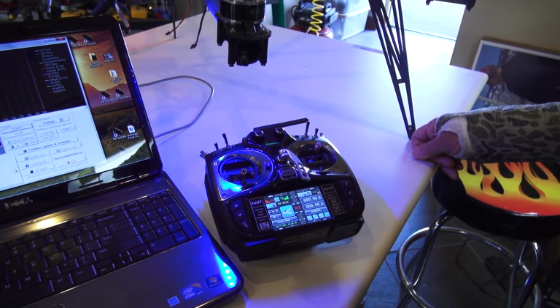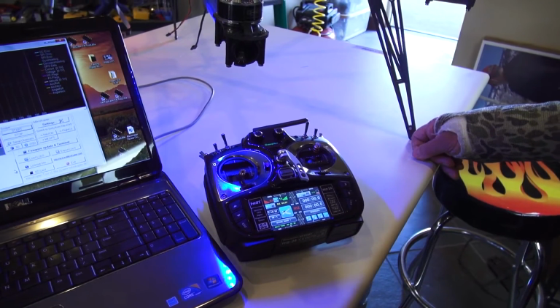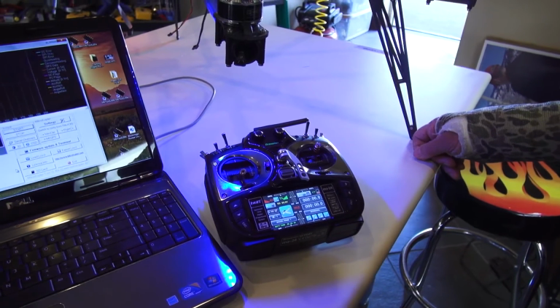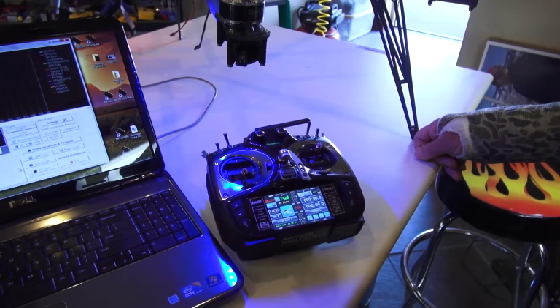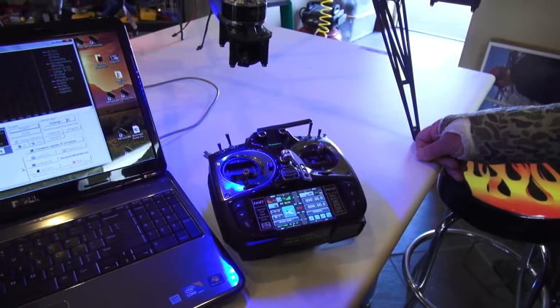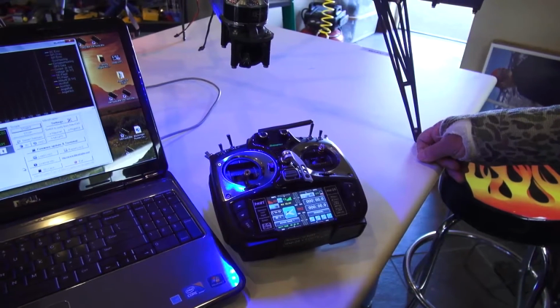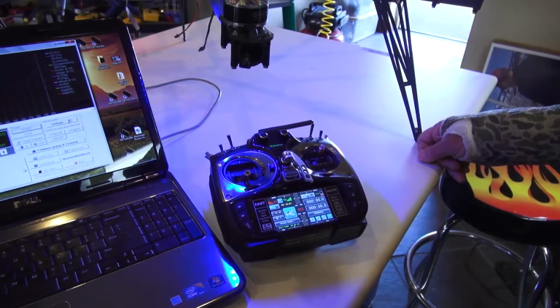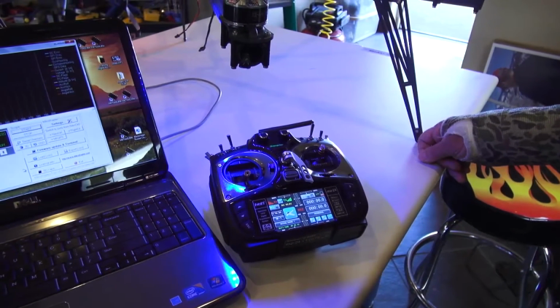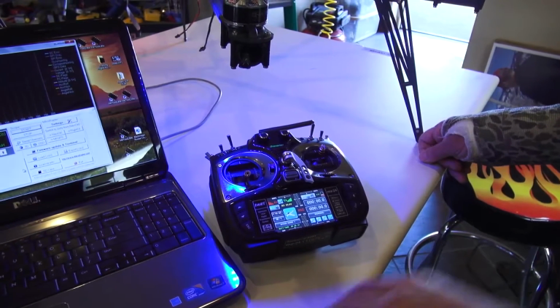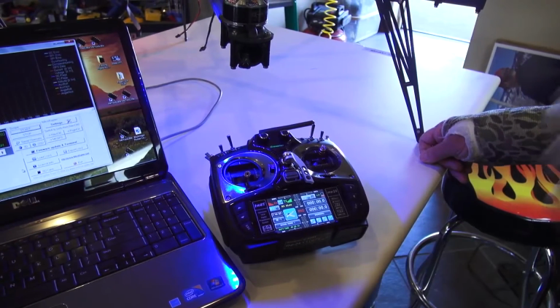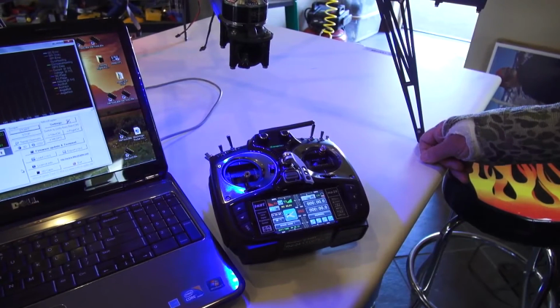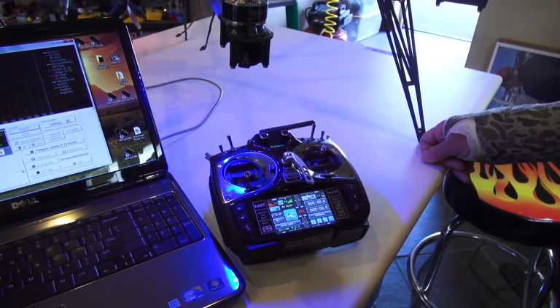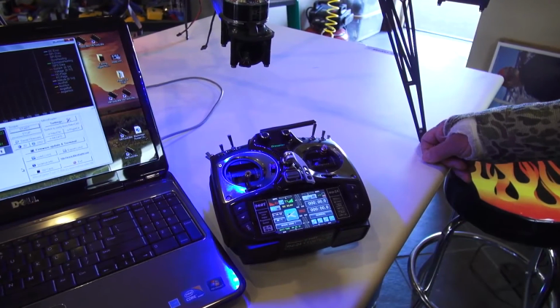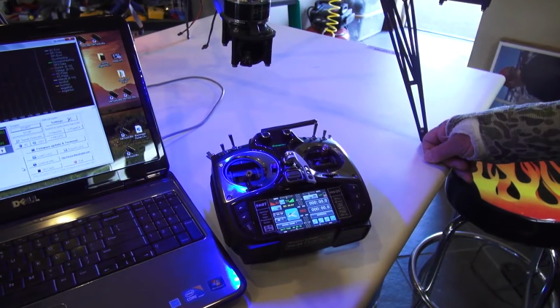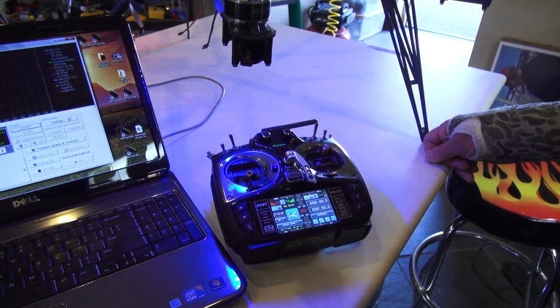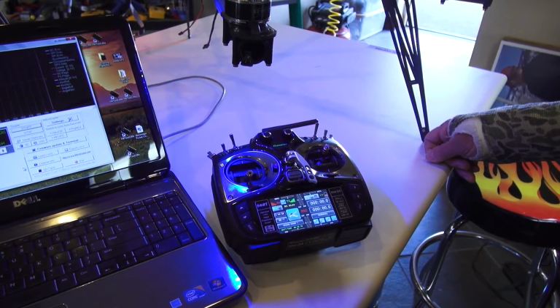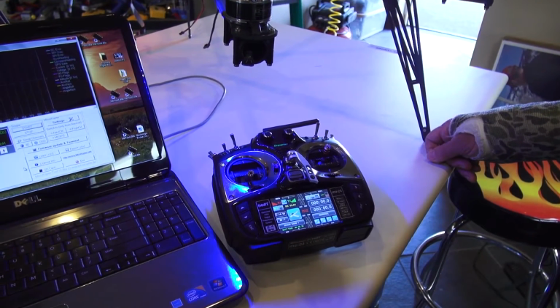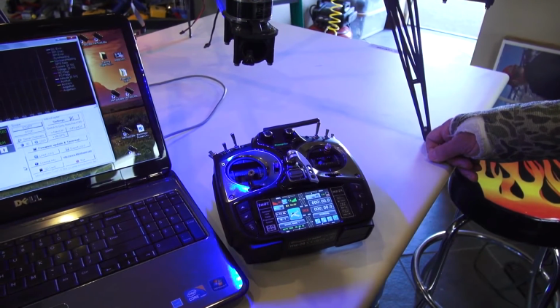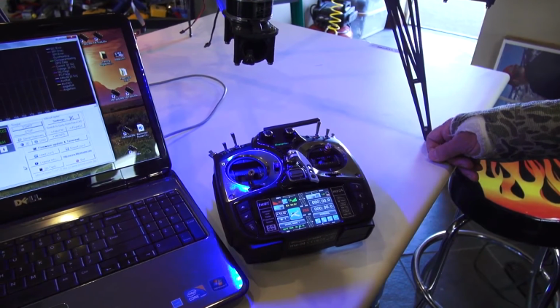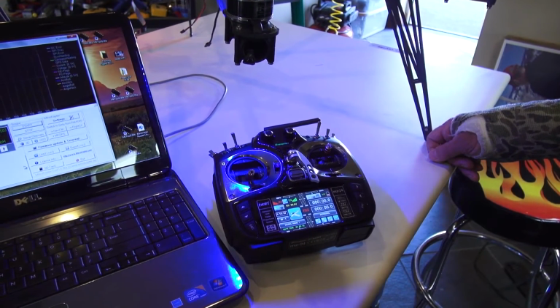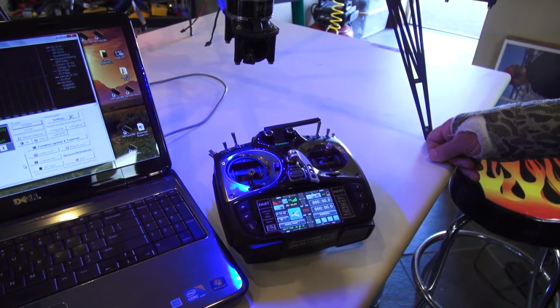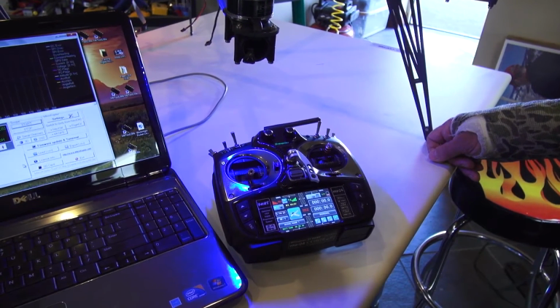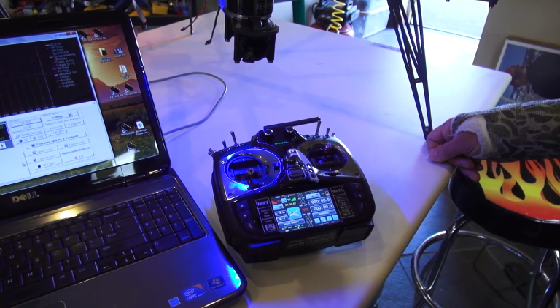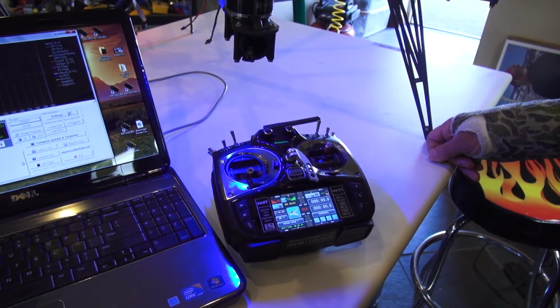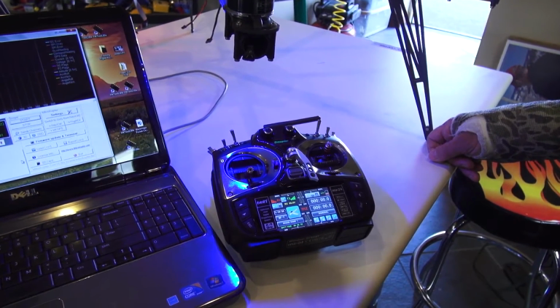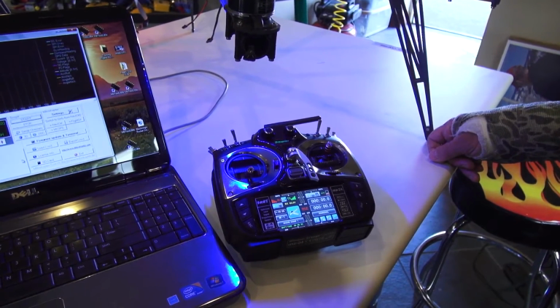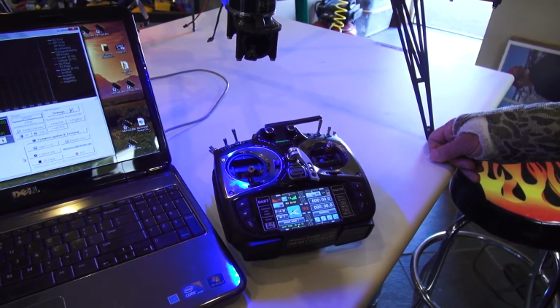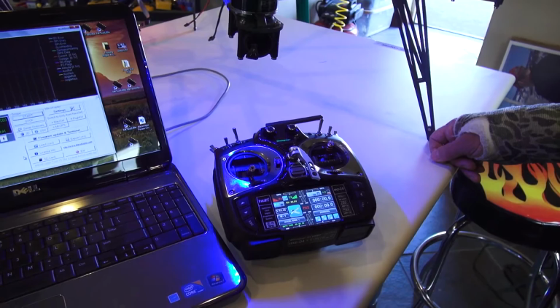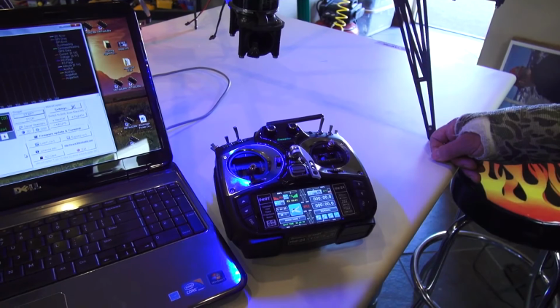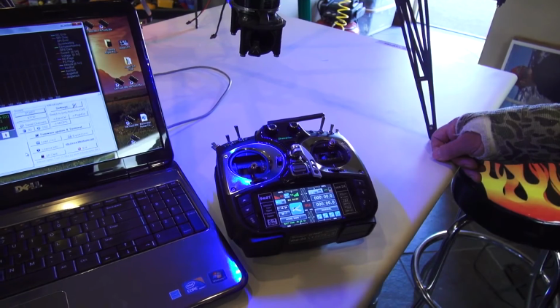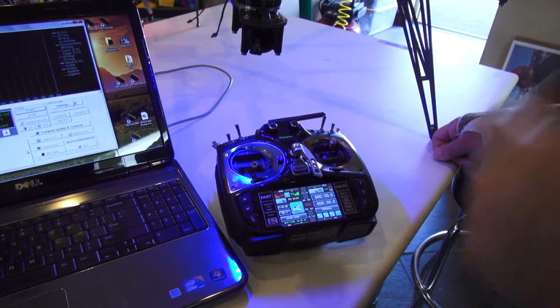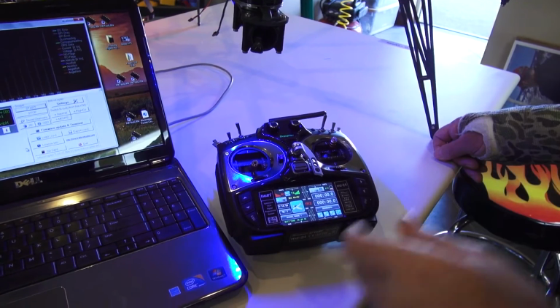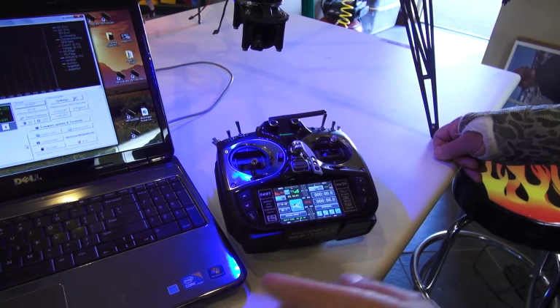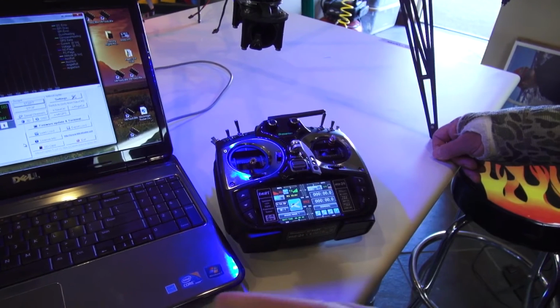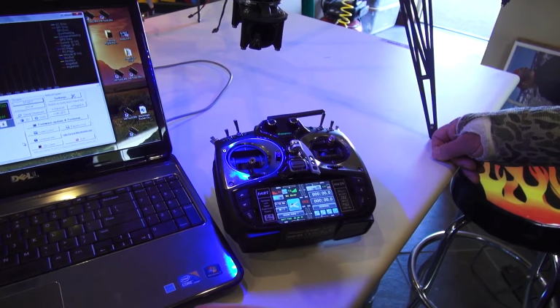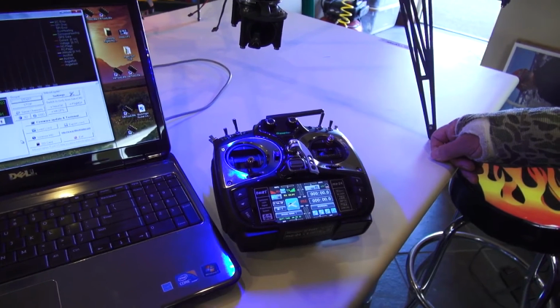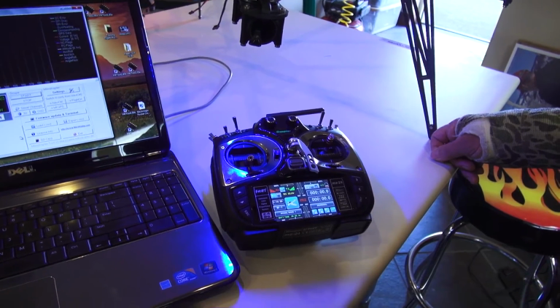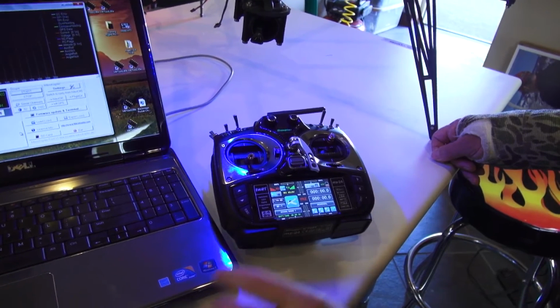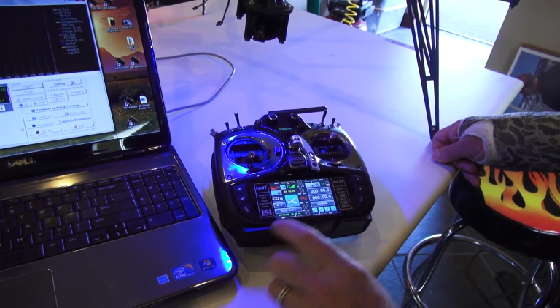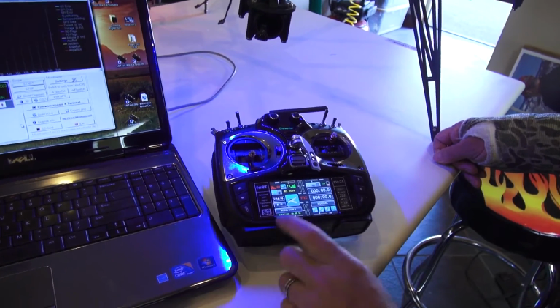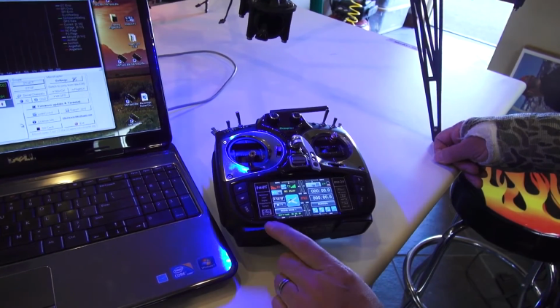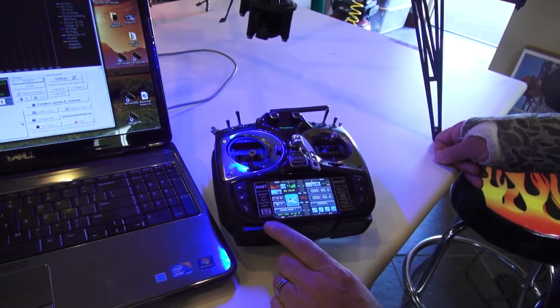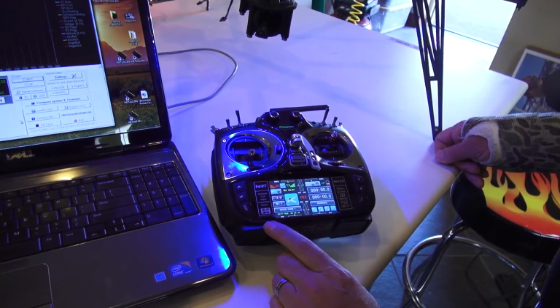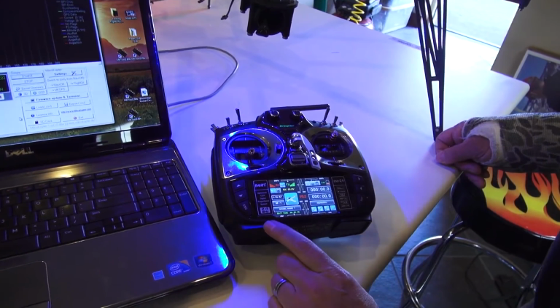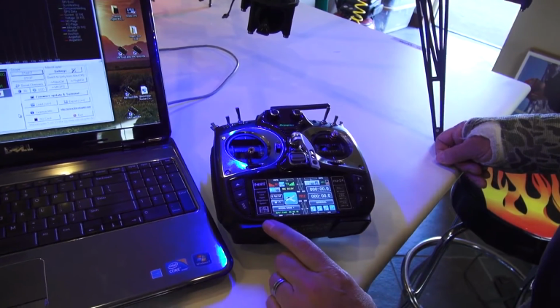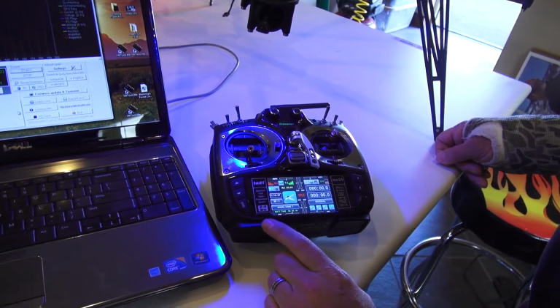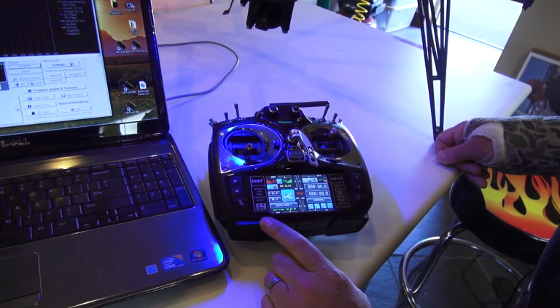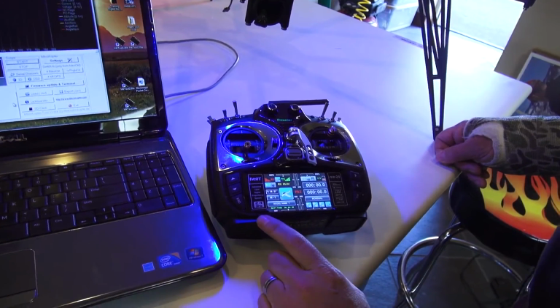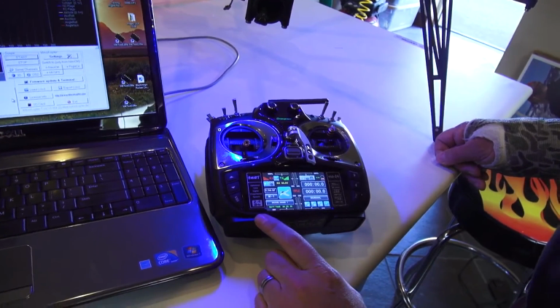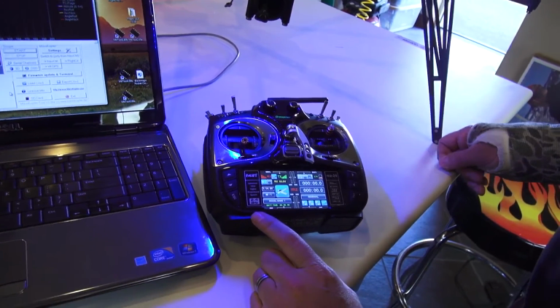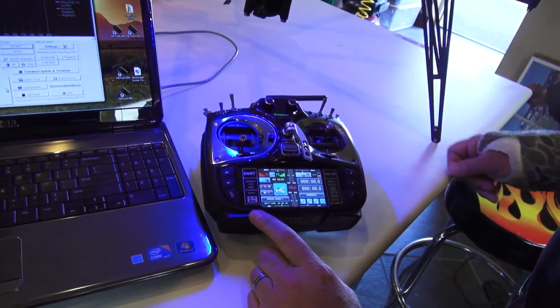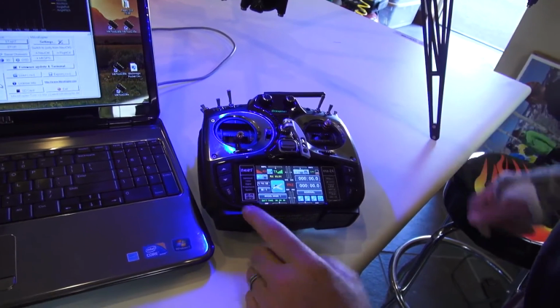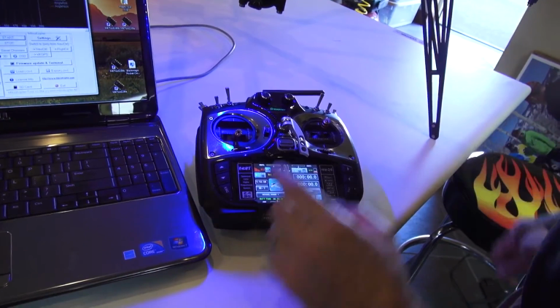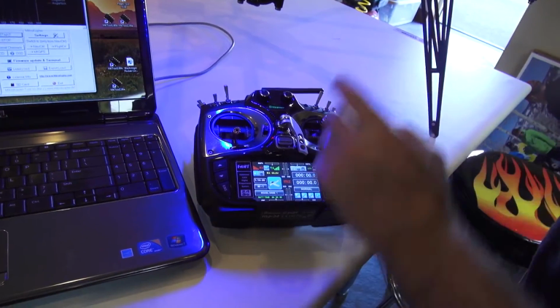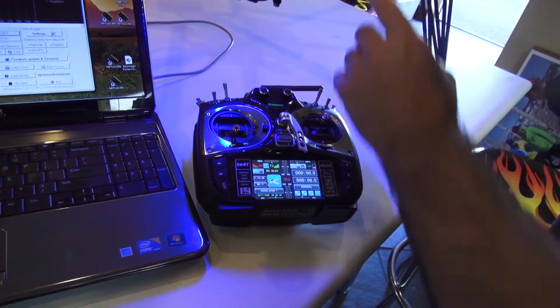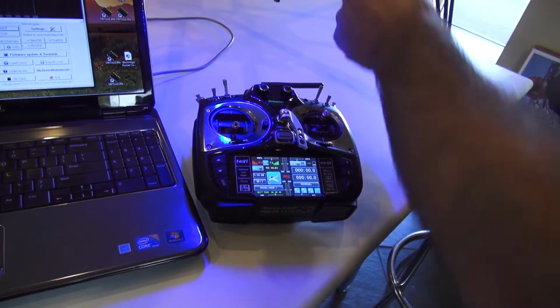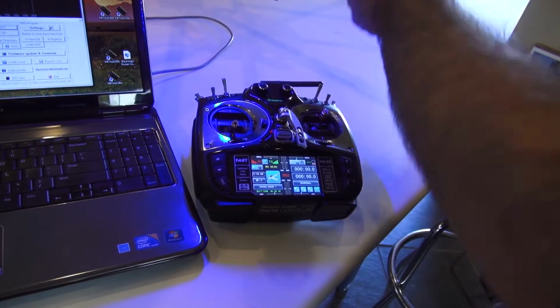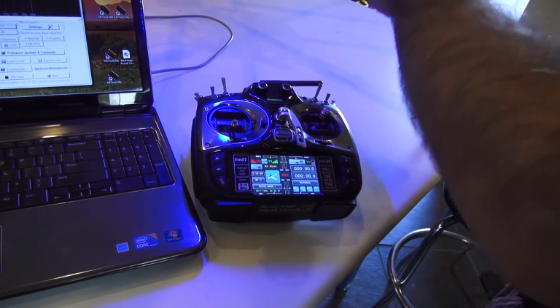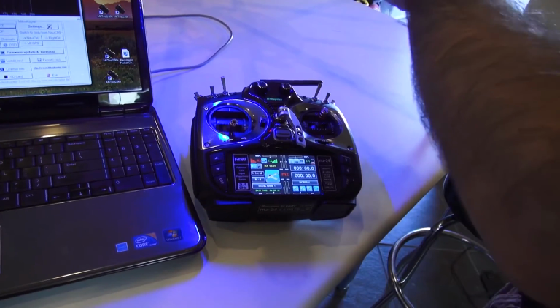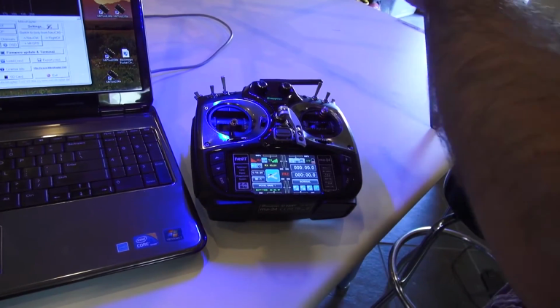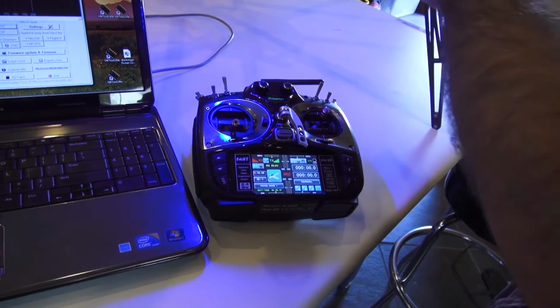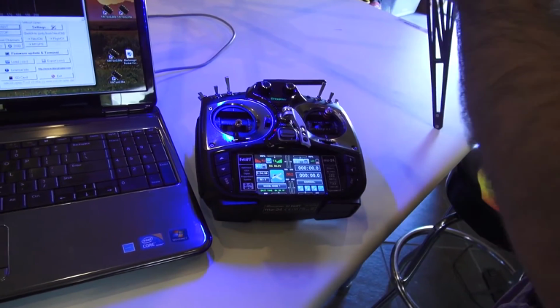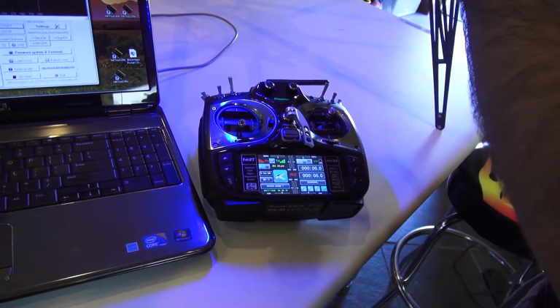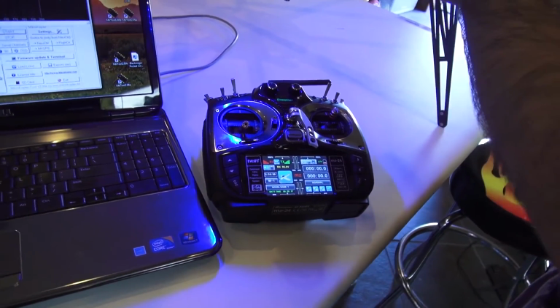This is Jeff at Quadricopter, and today we're talking about the MZ24 and the GR24L.